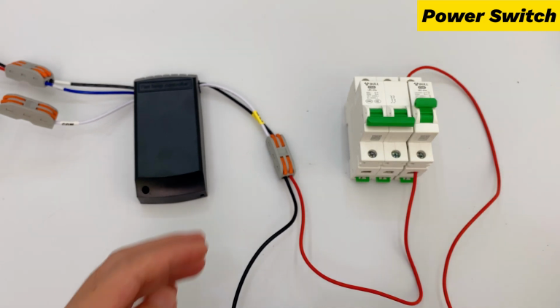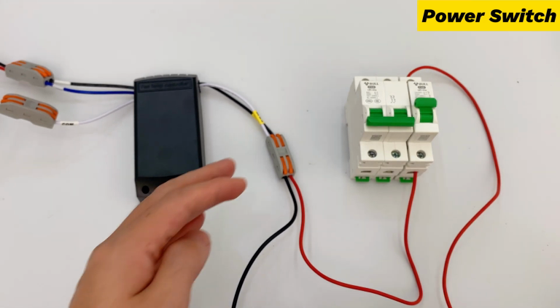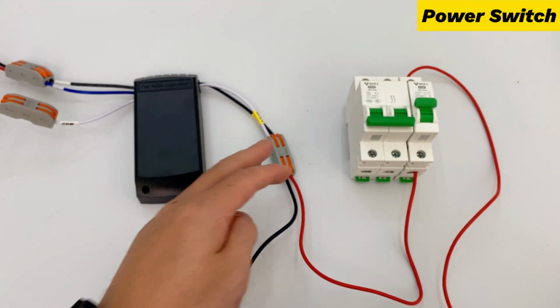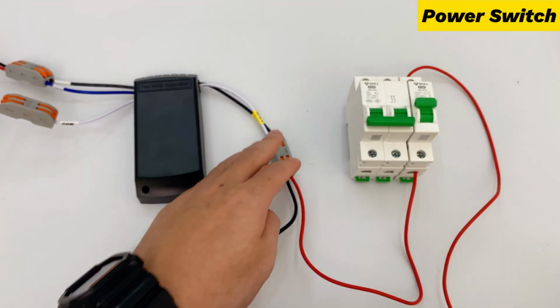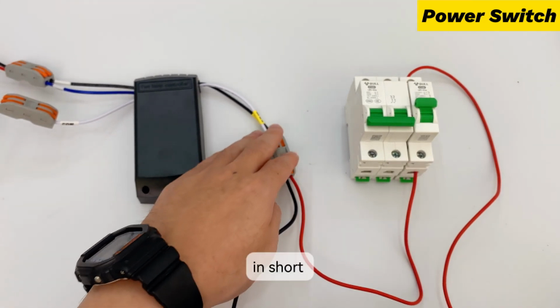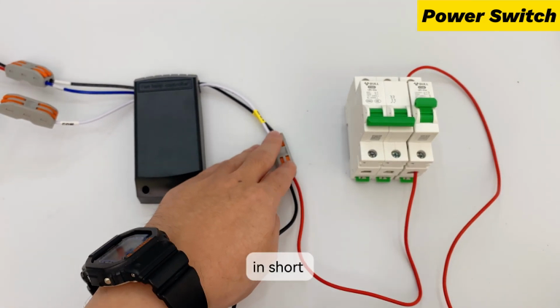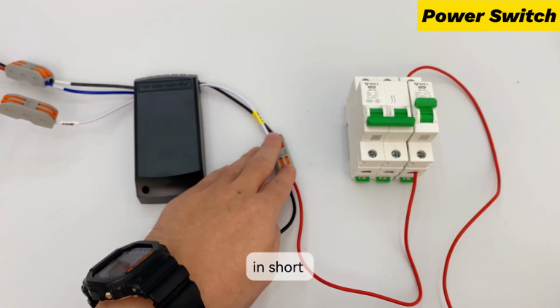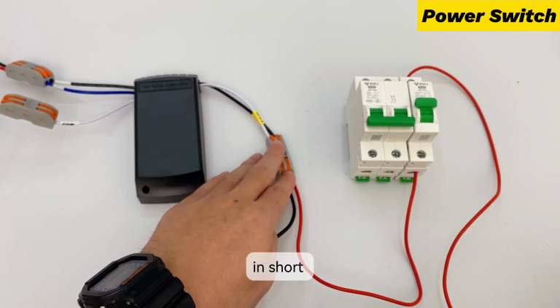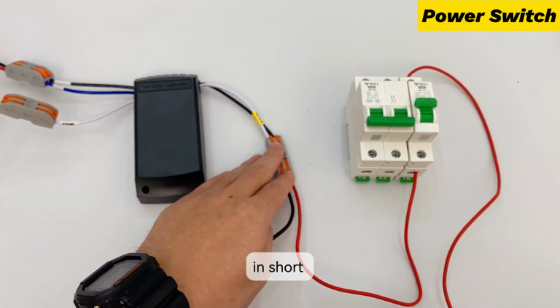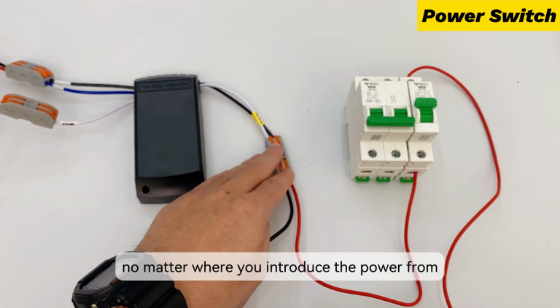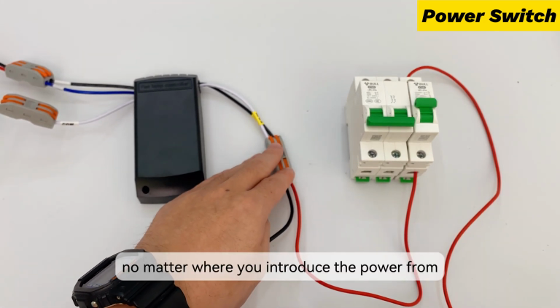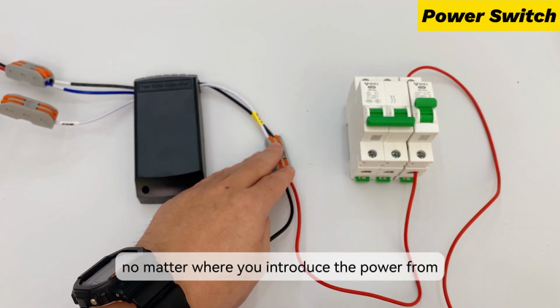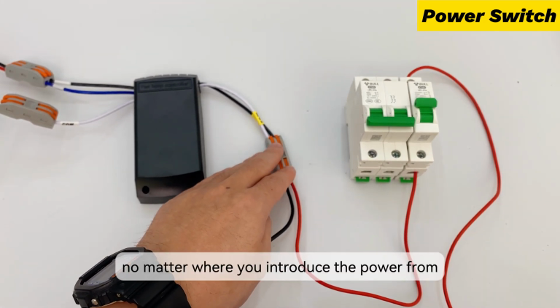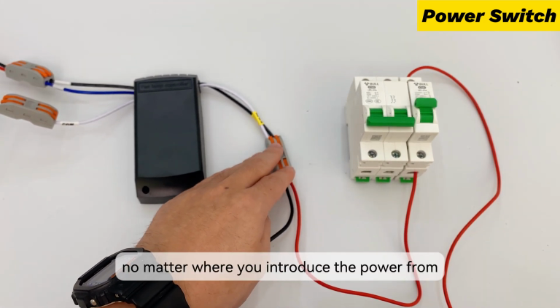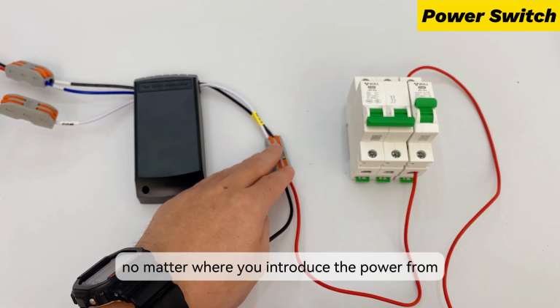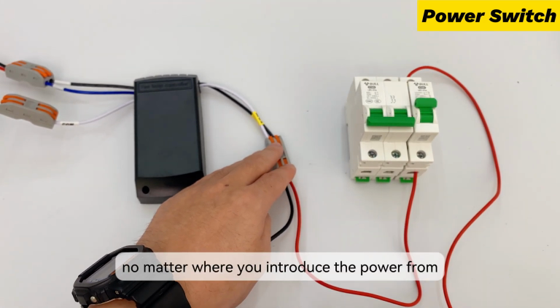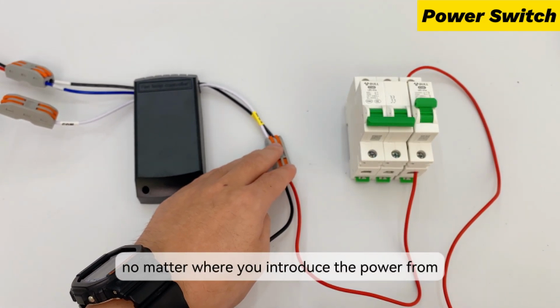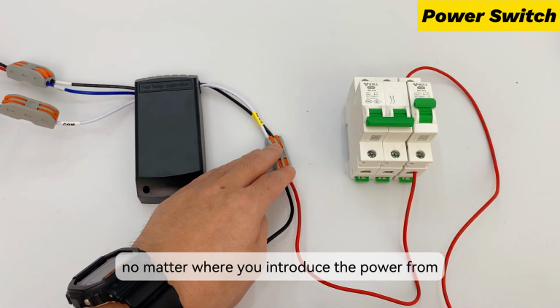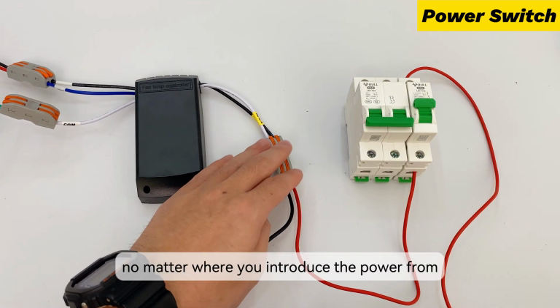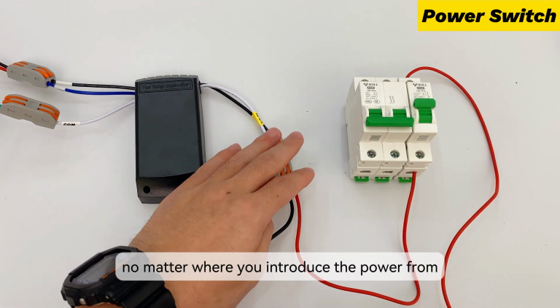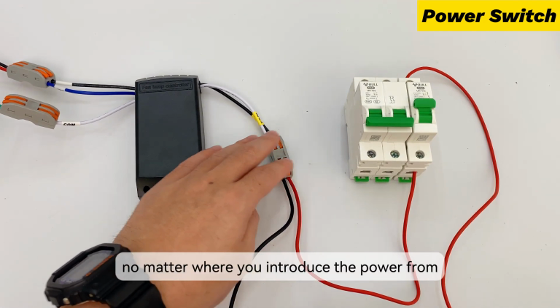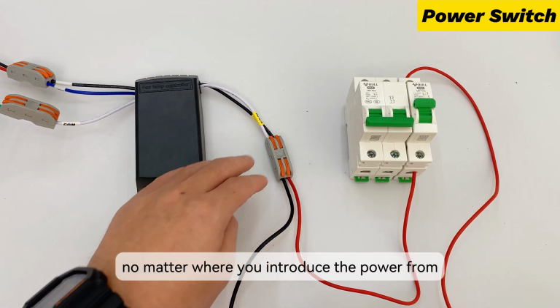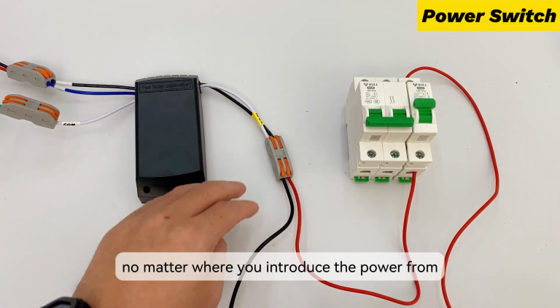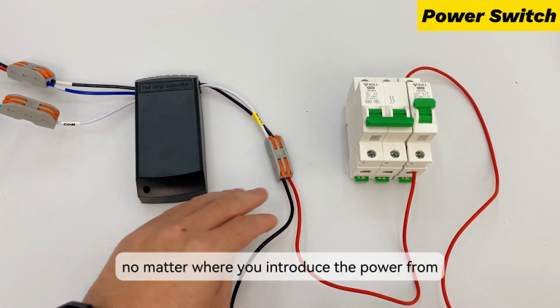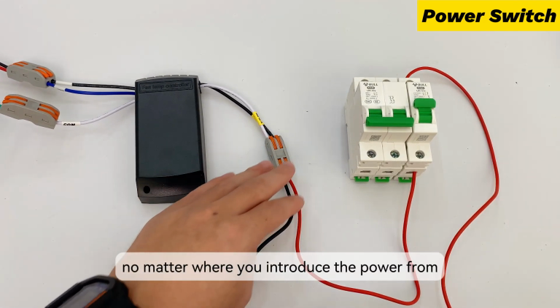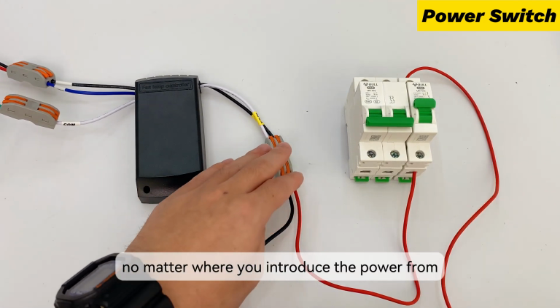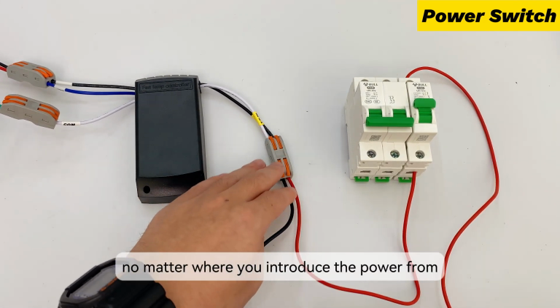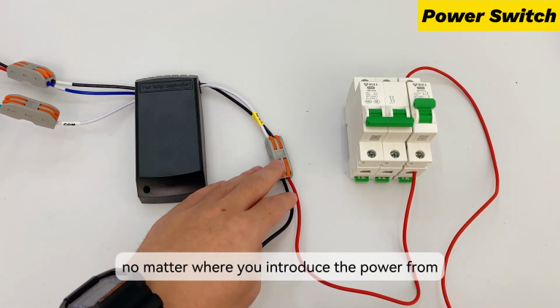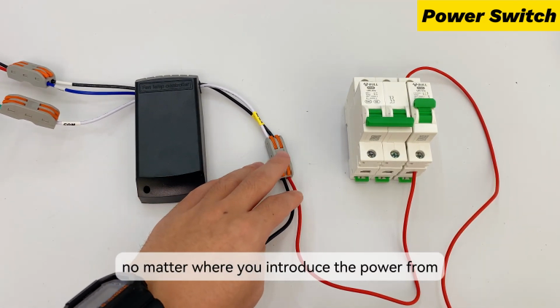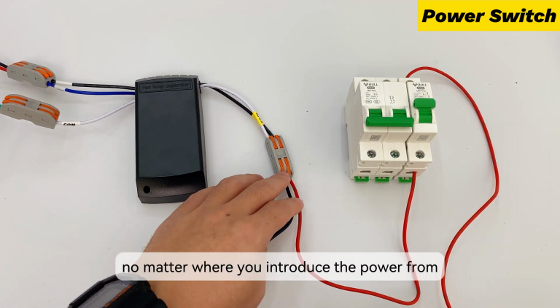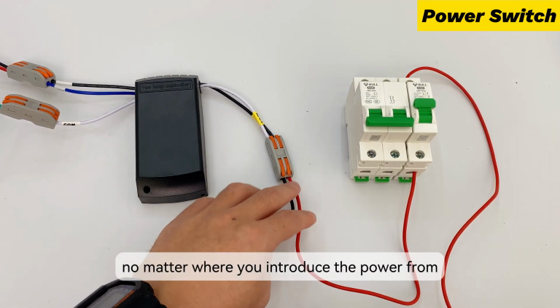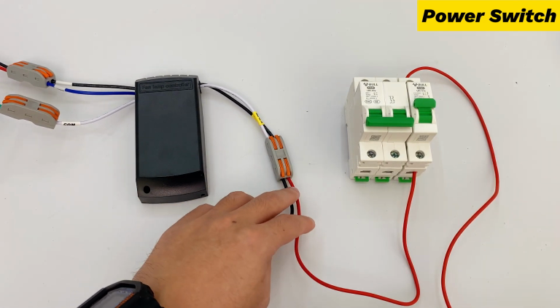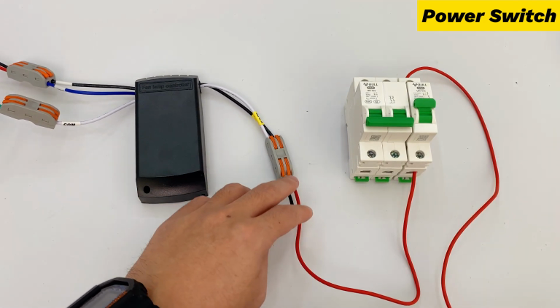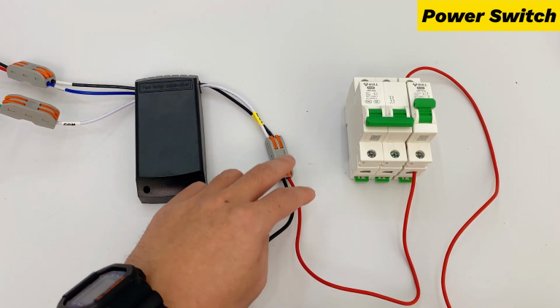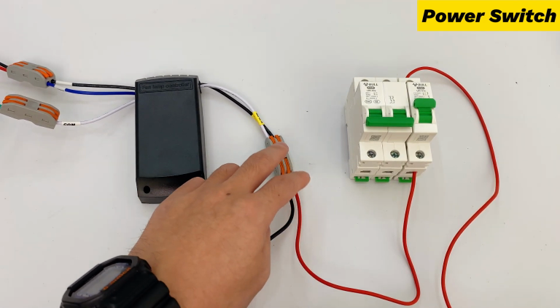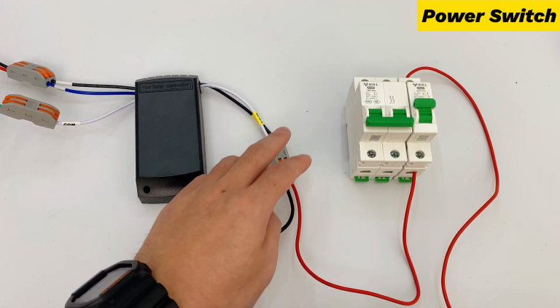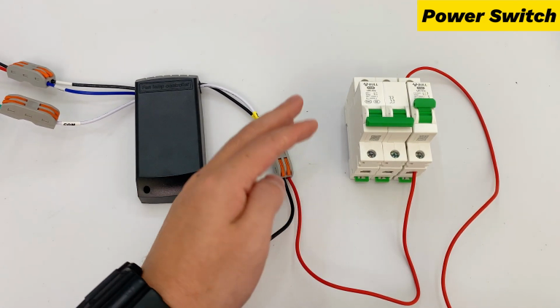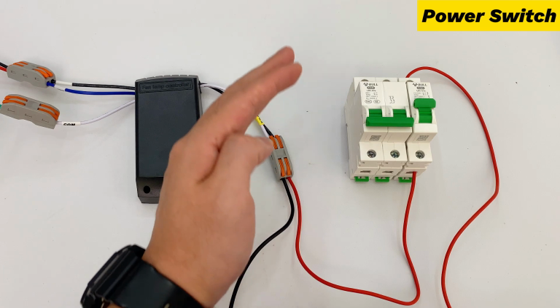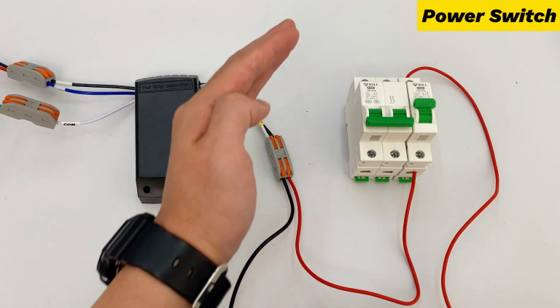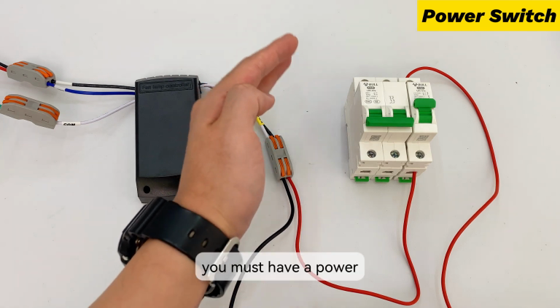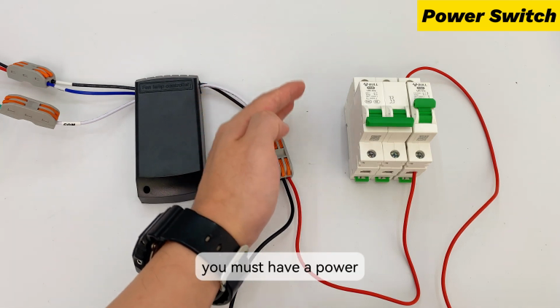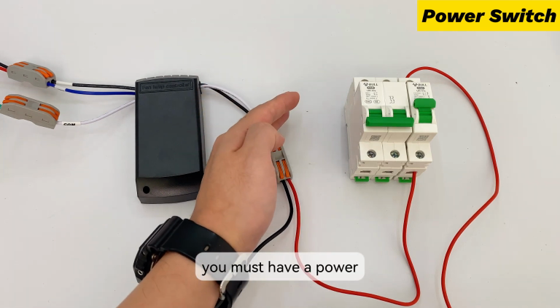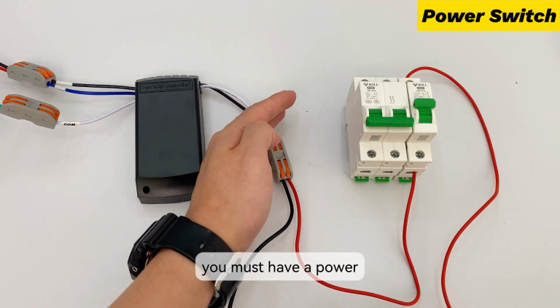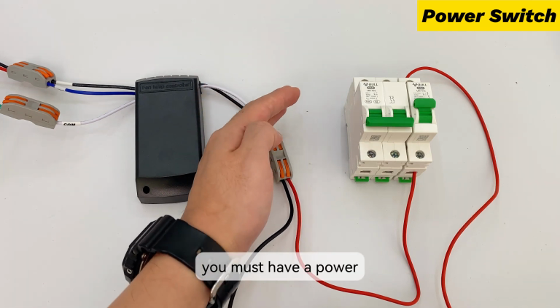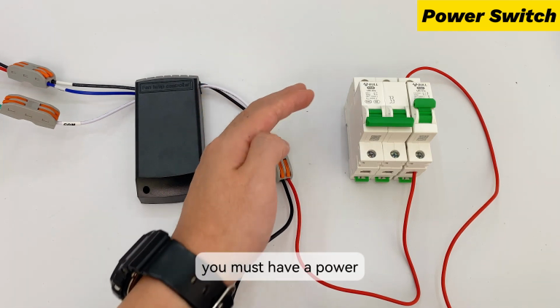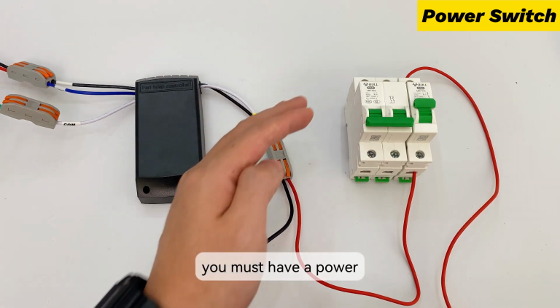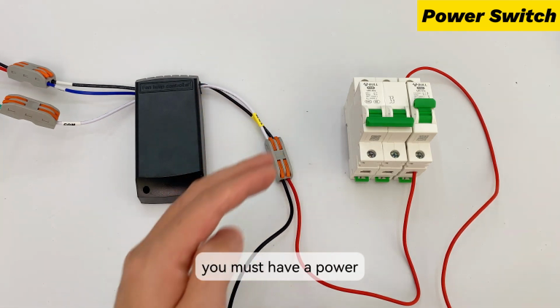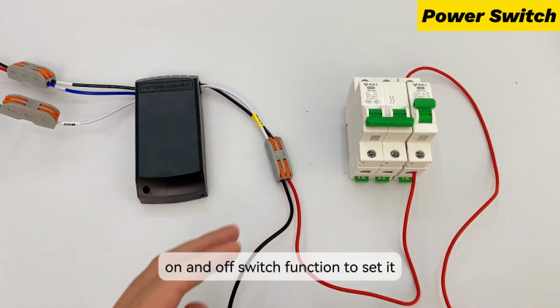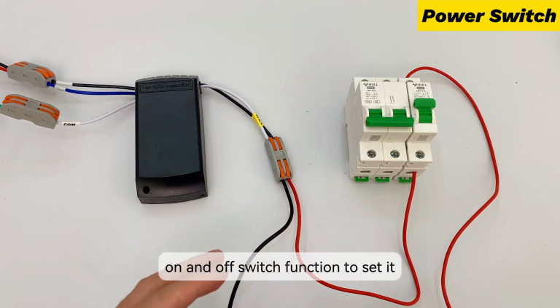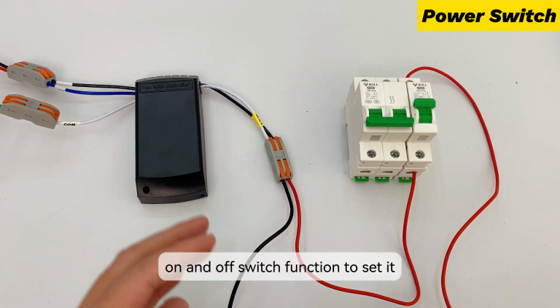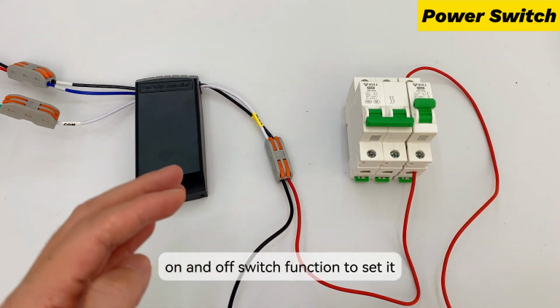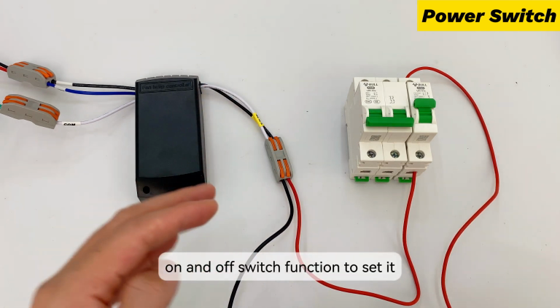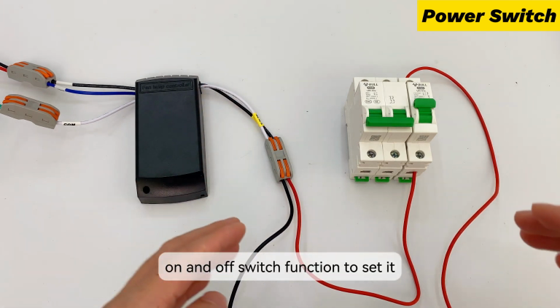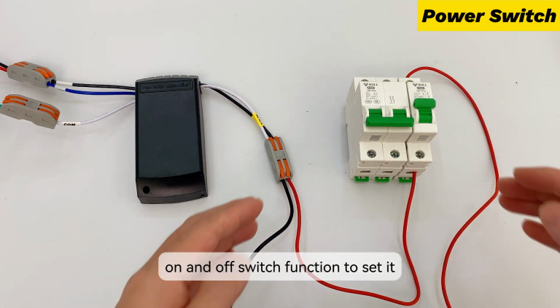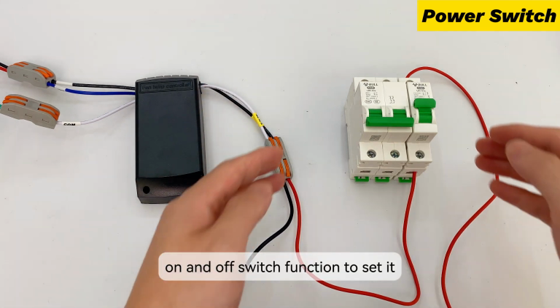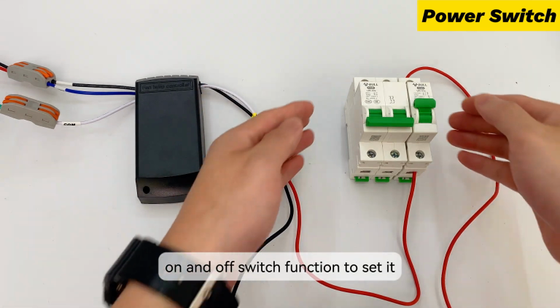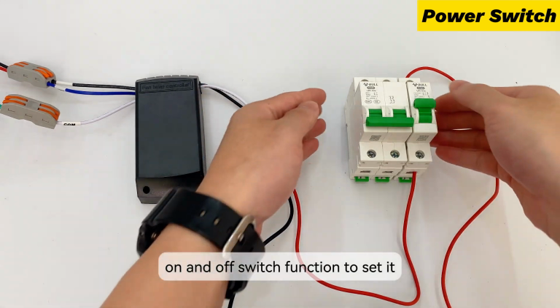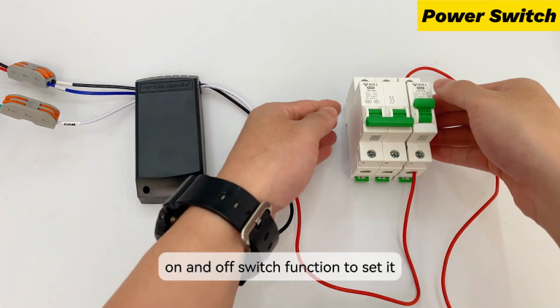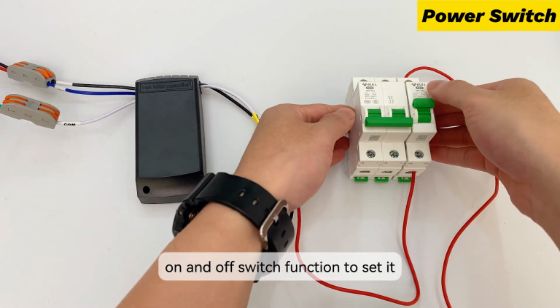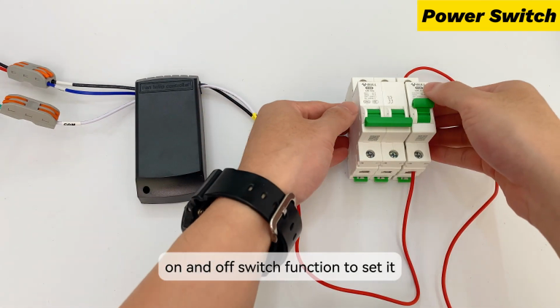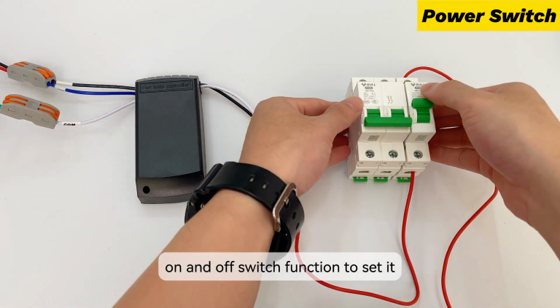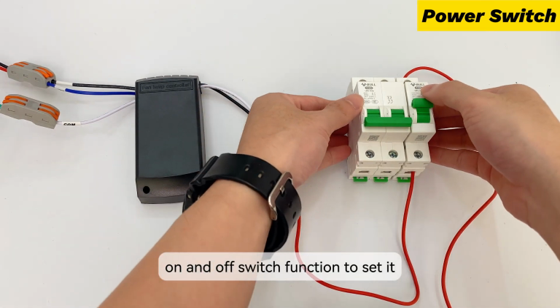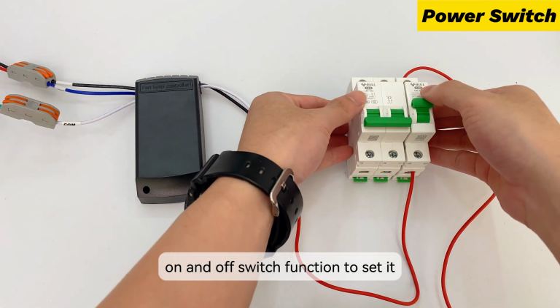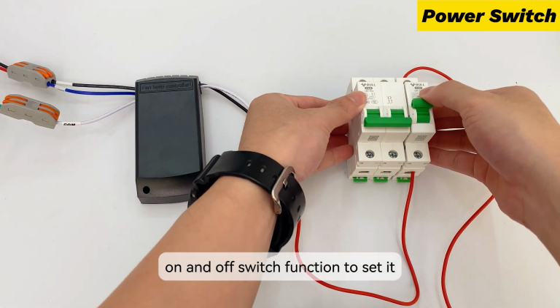In short, no matter where you introduce the power from, you must have a power on and off switch function to set it.